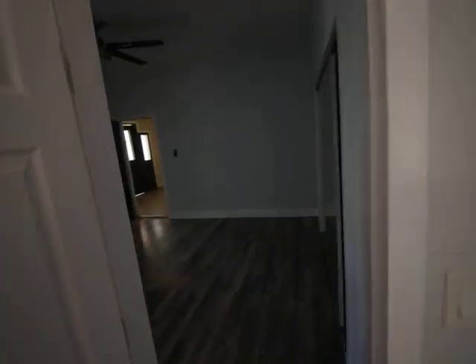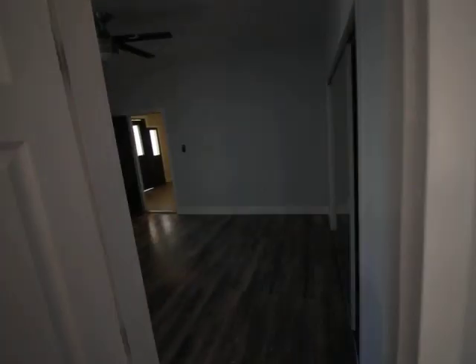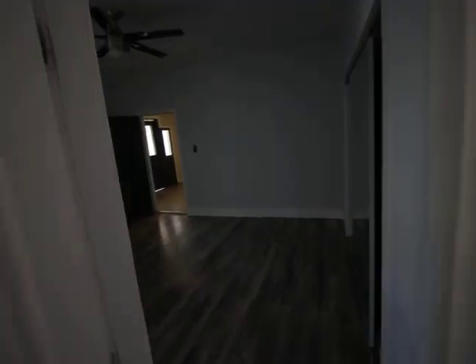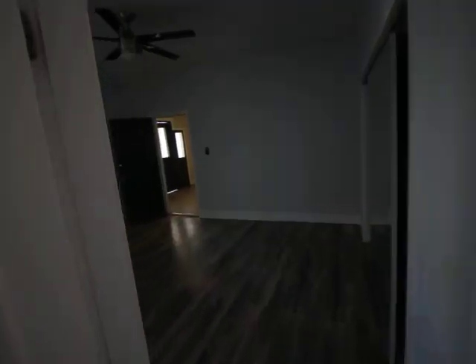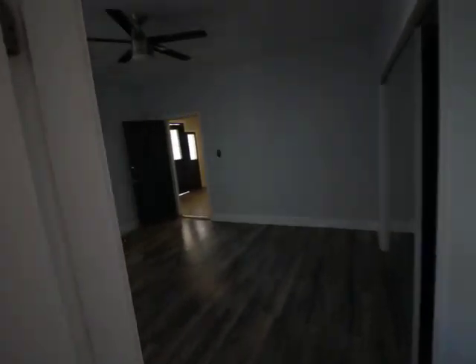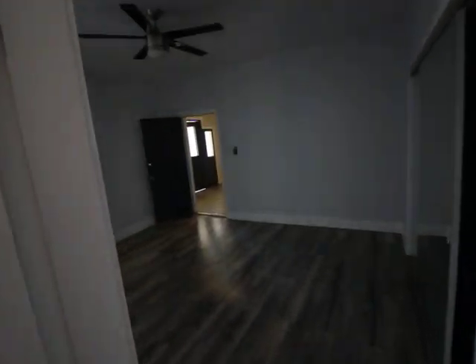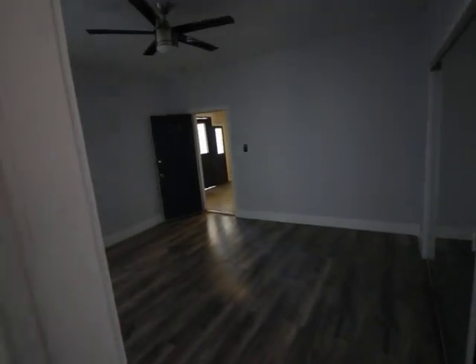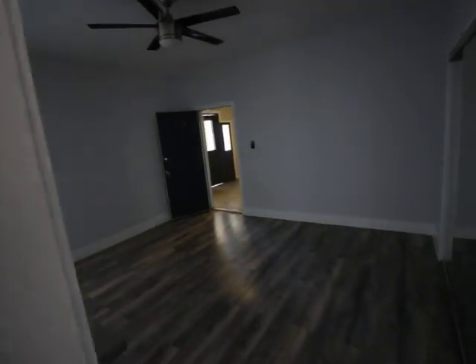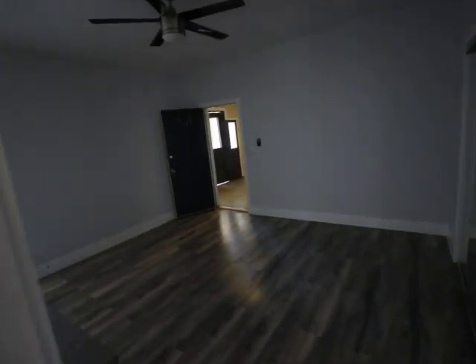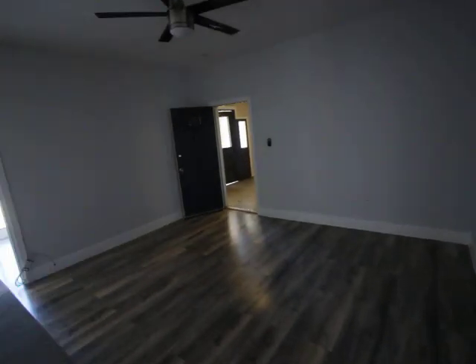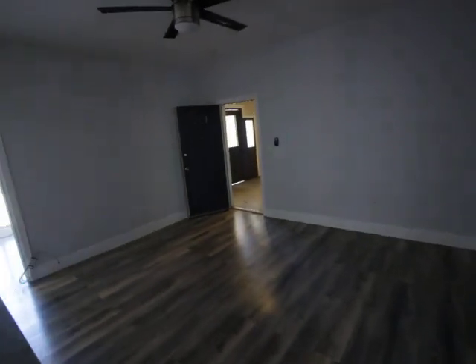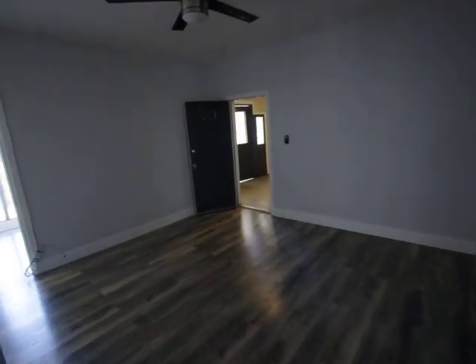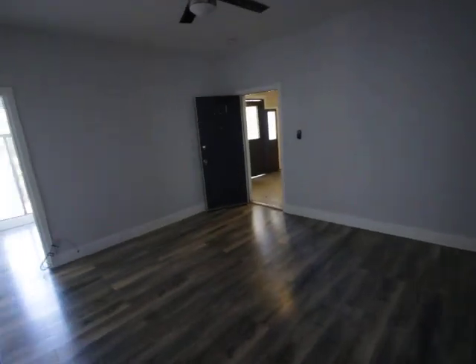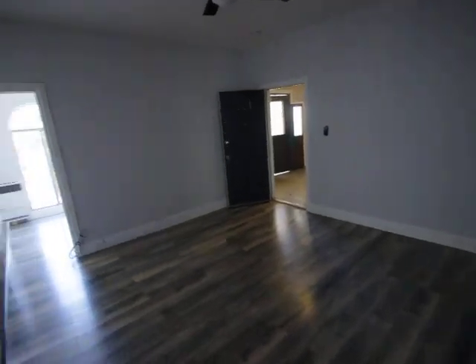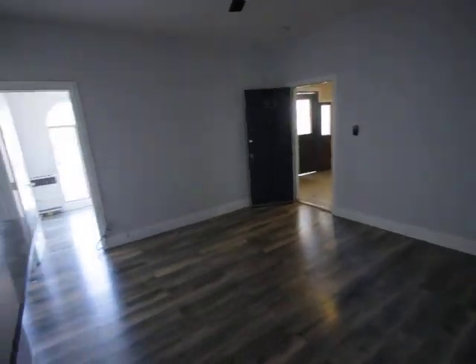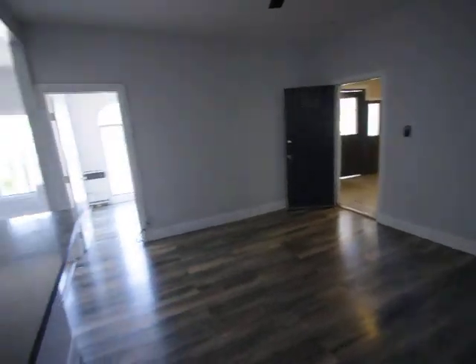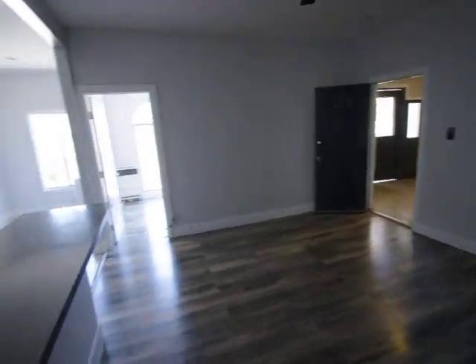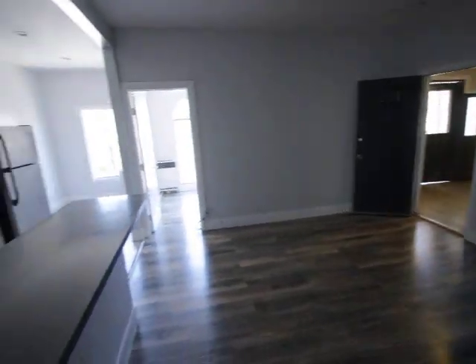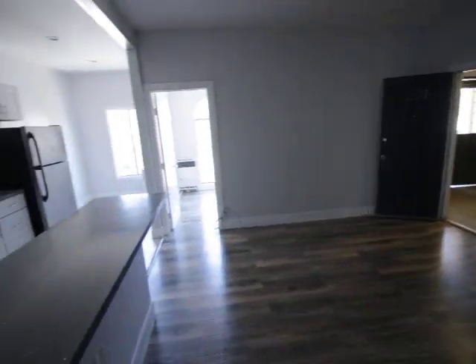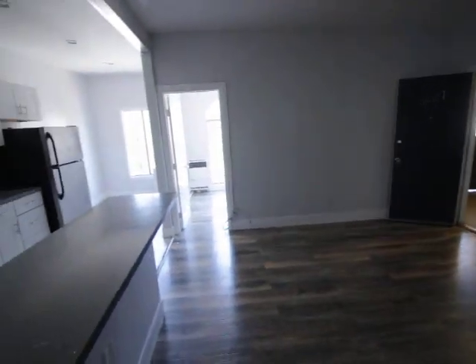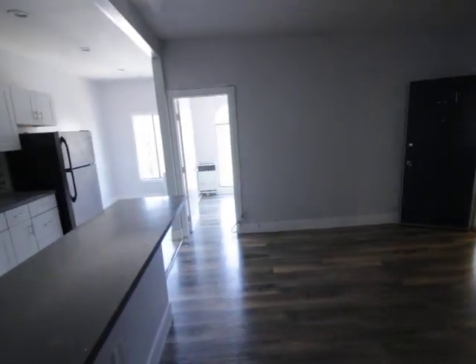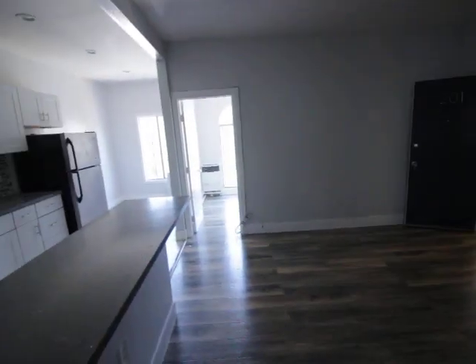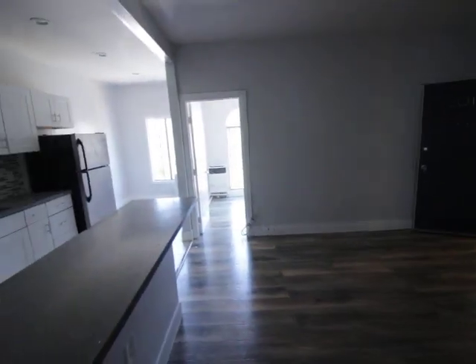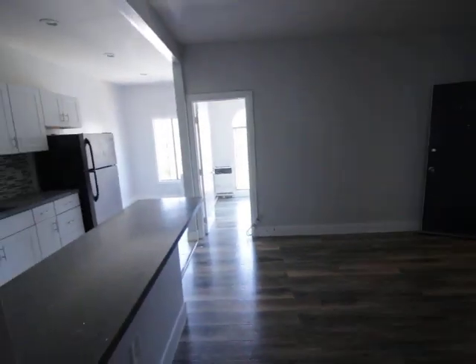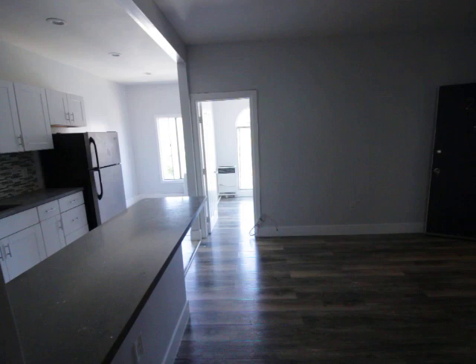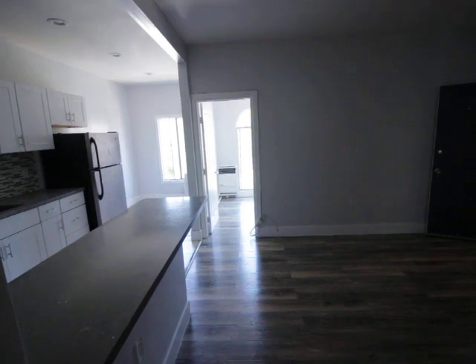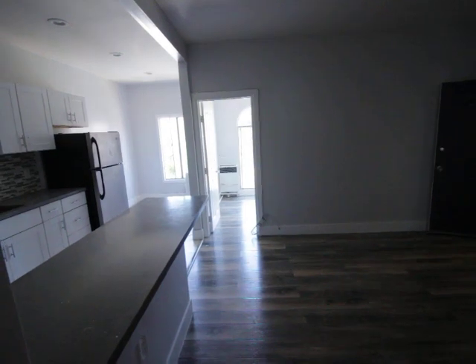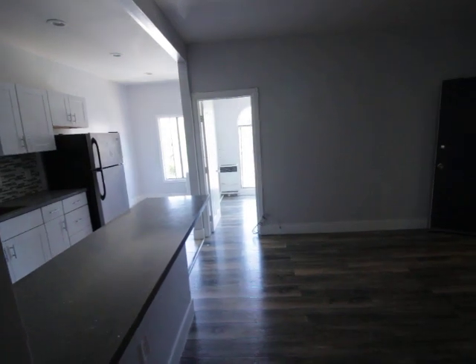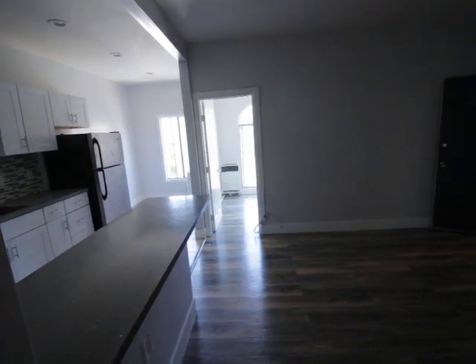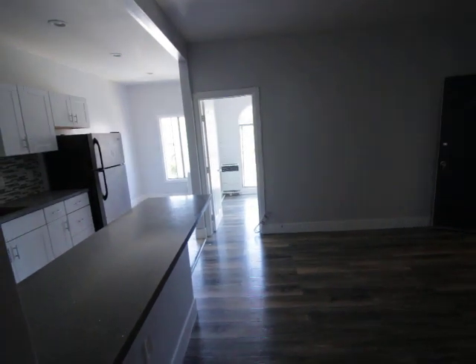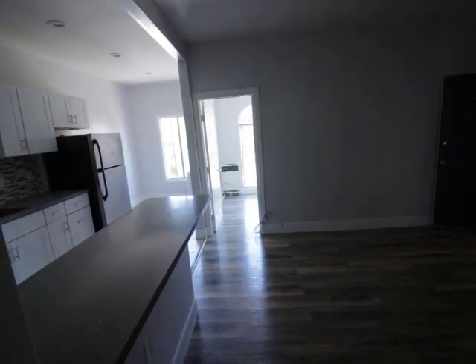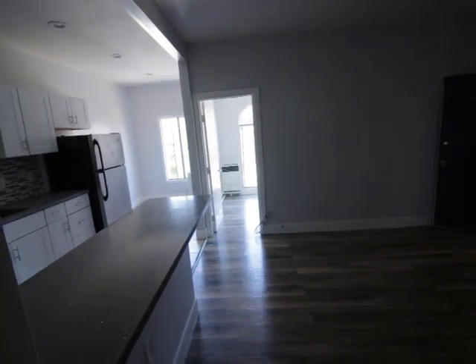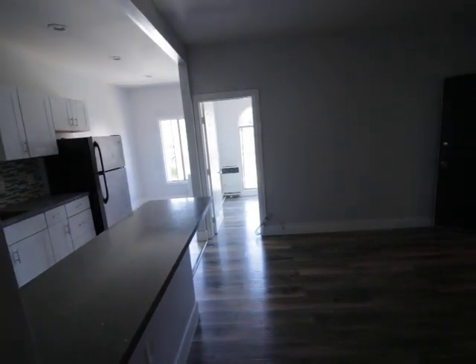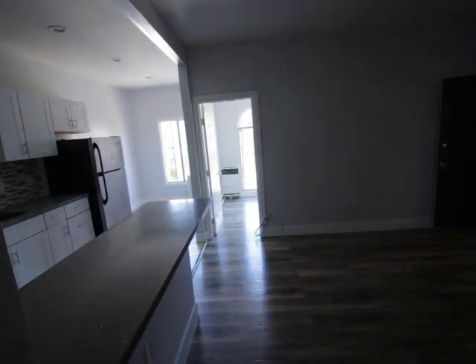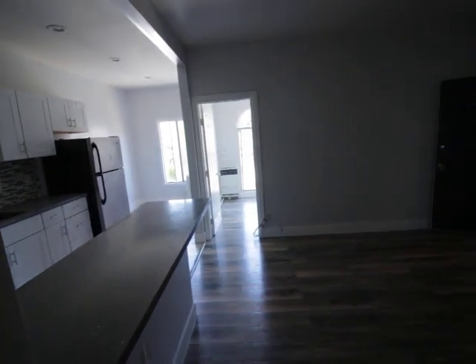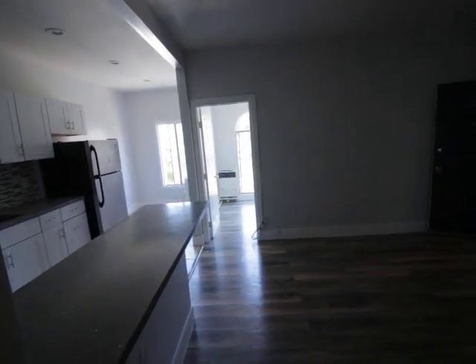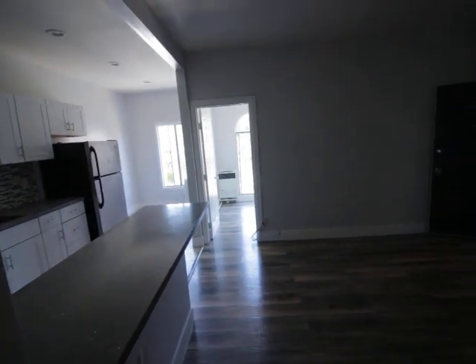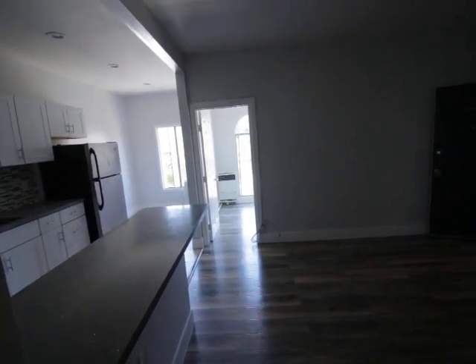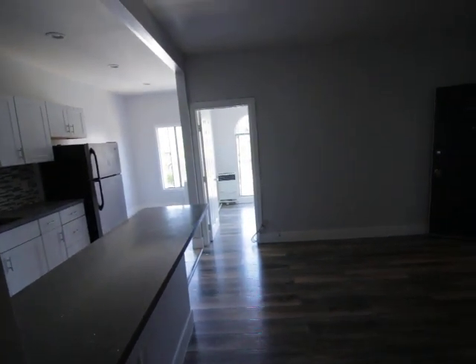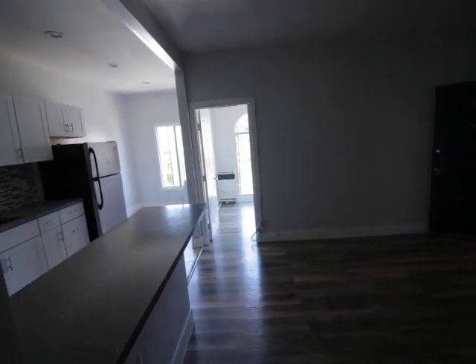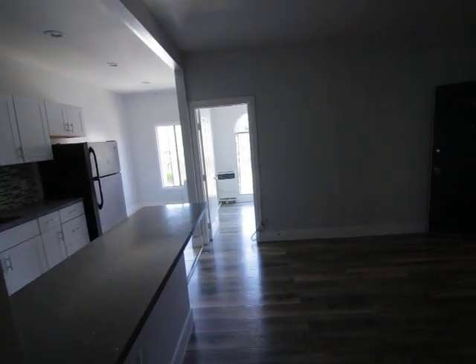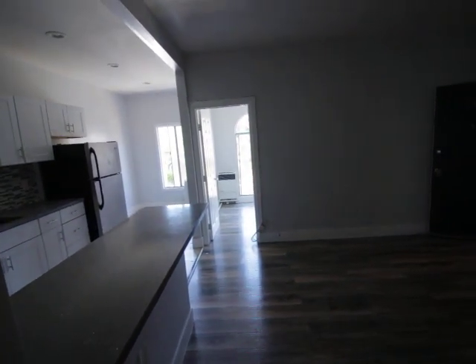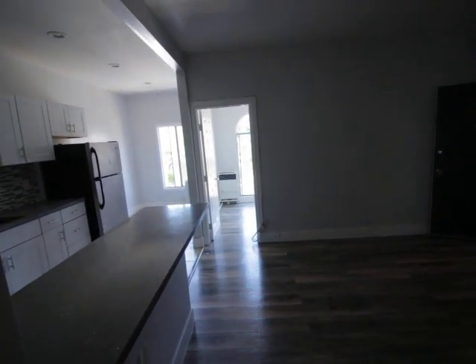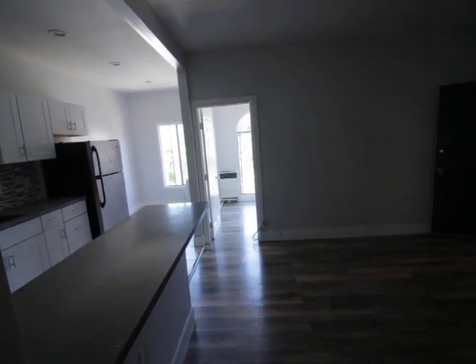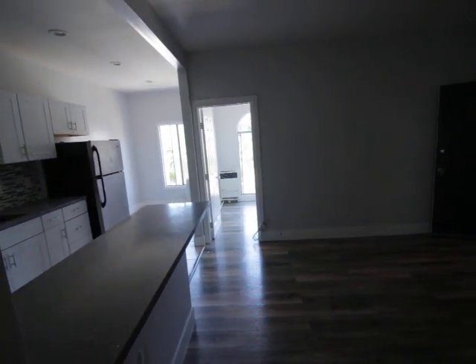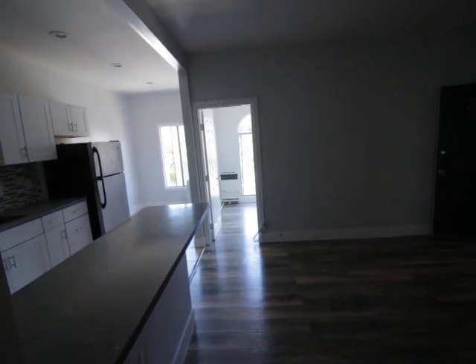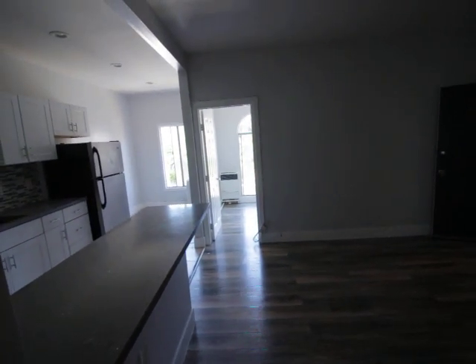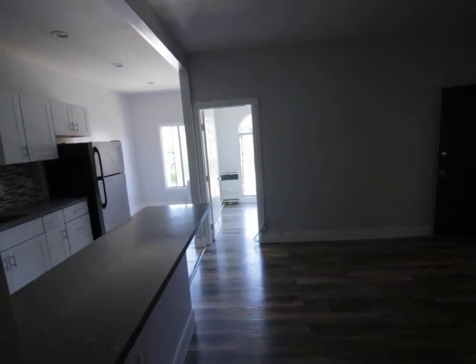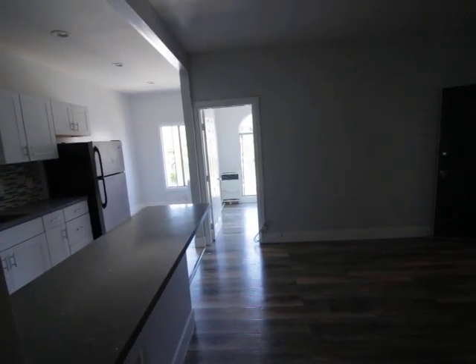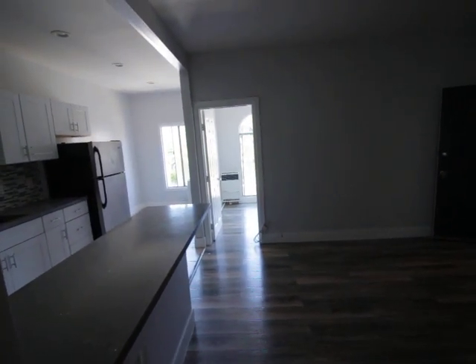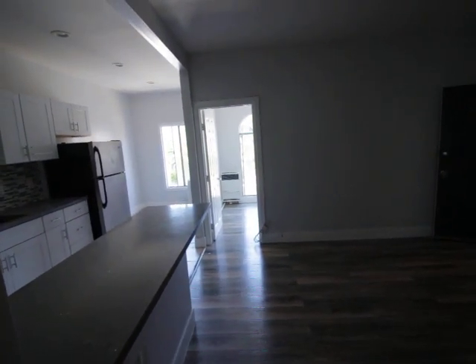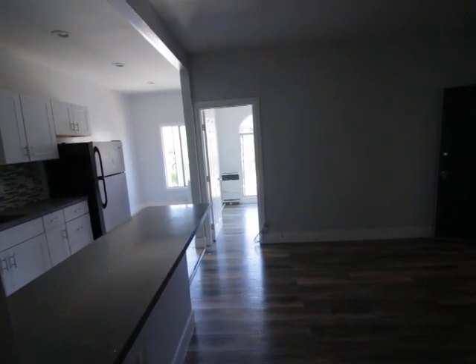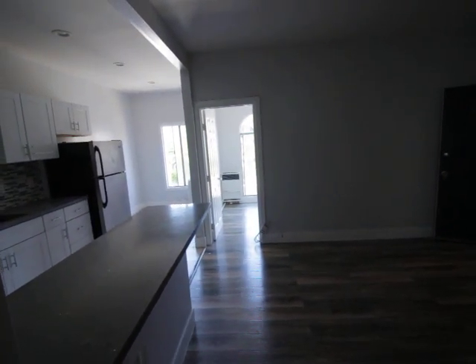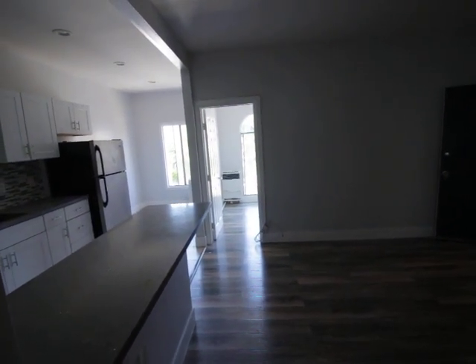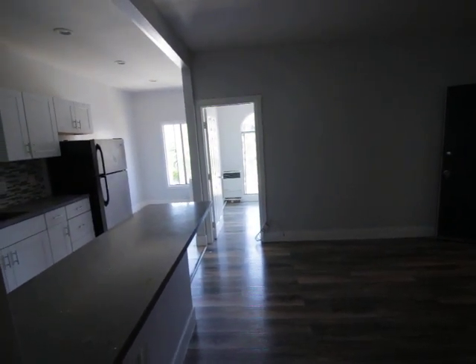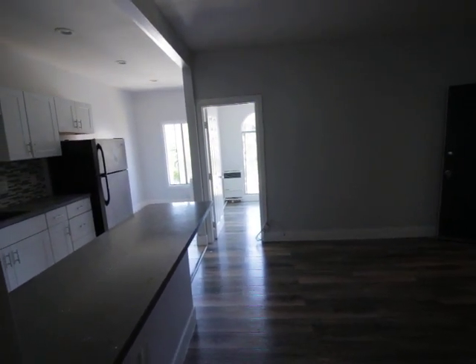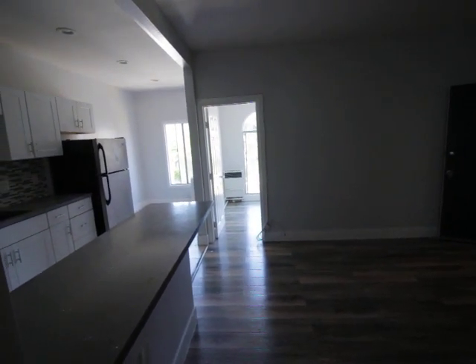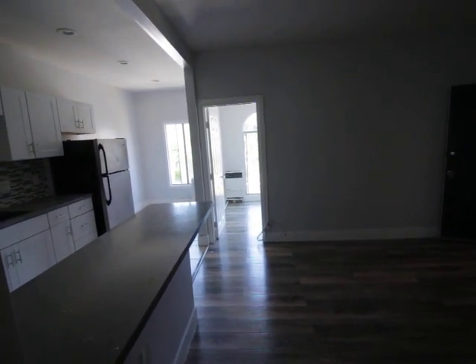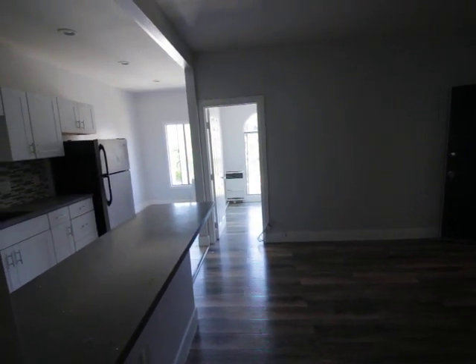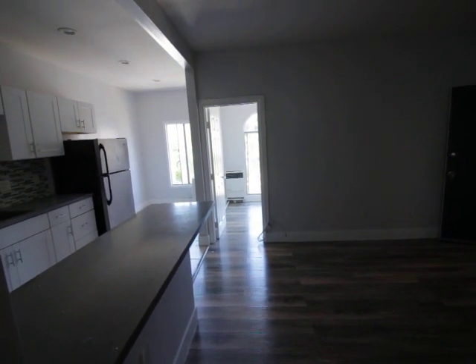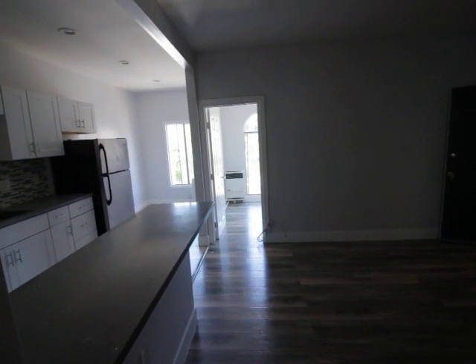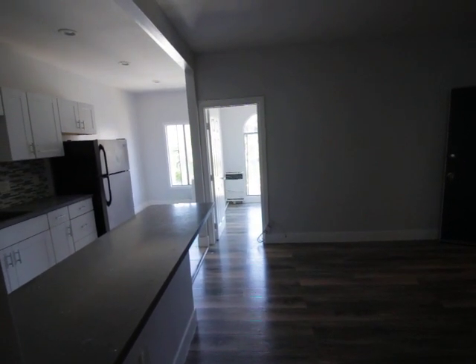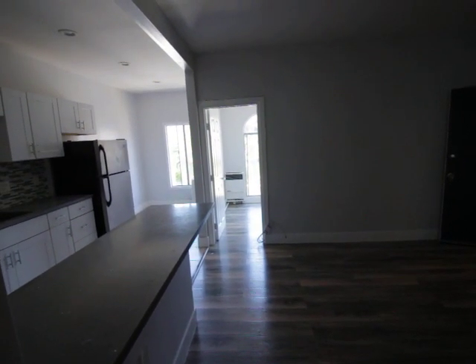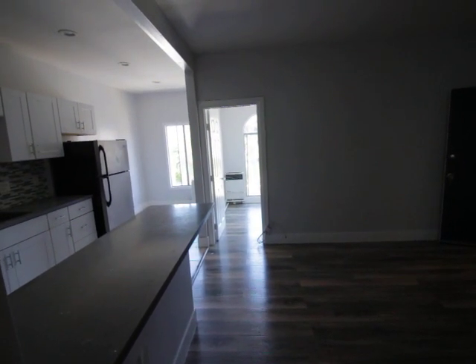And that about does it. This is an upper front unit with great light. Hope you enjoyed the tour. Have a great day.